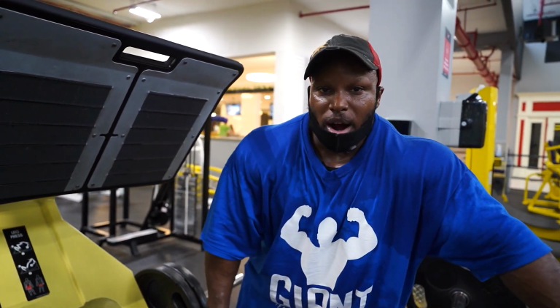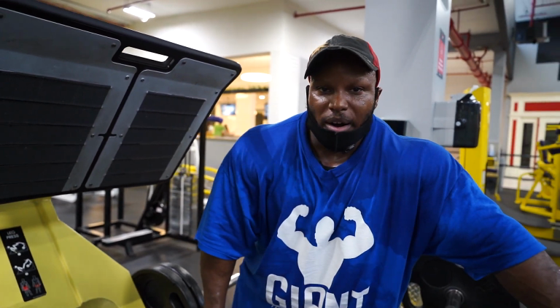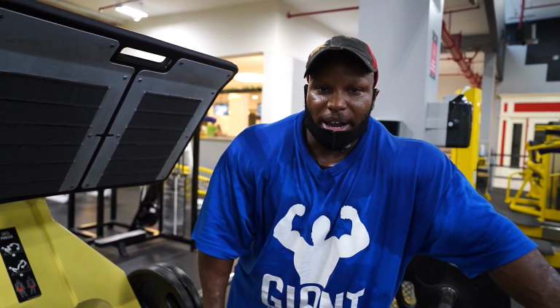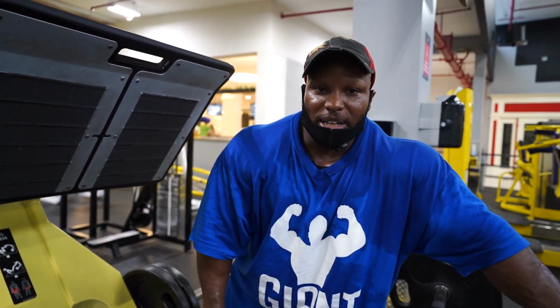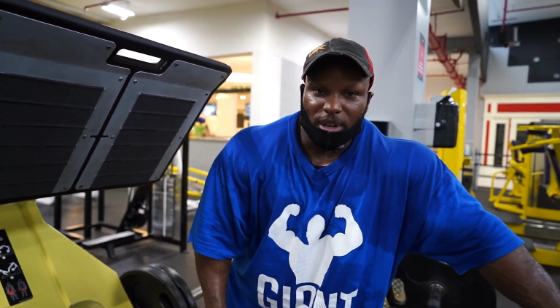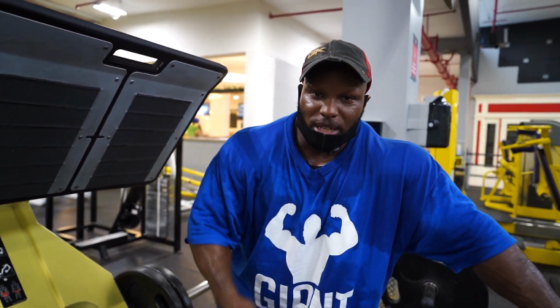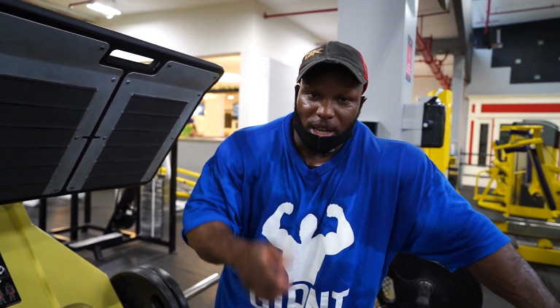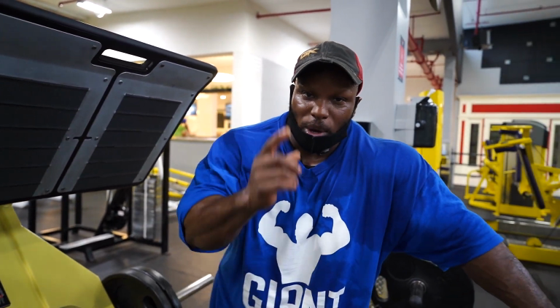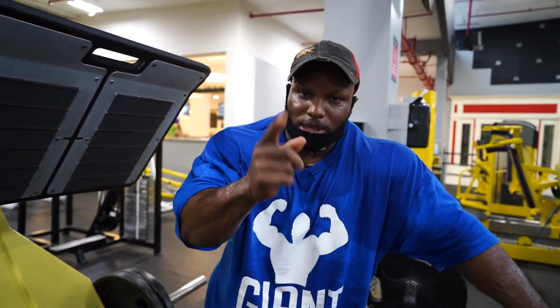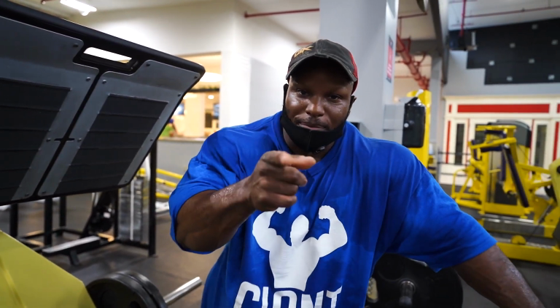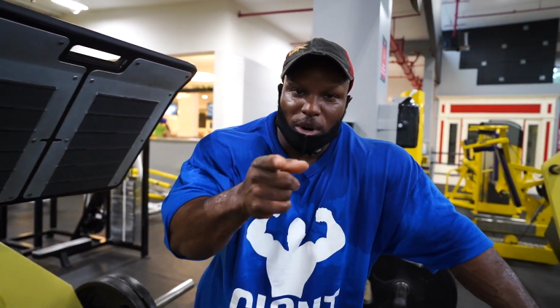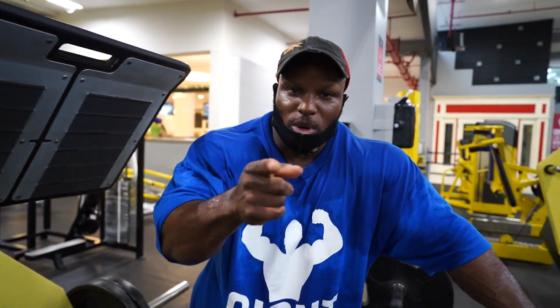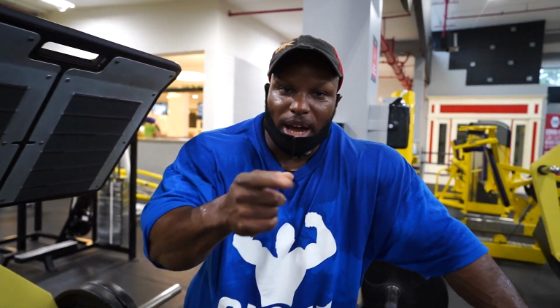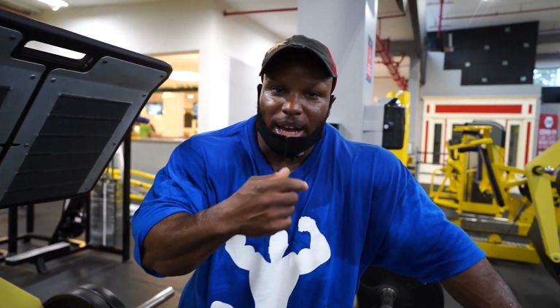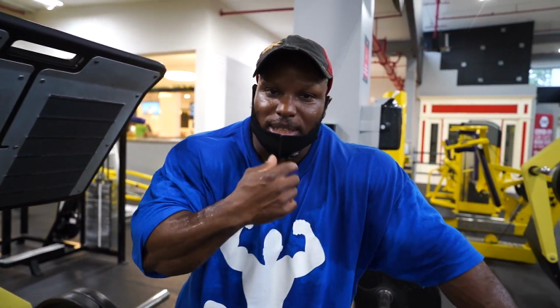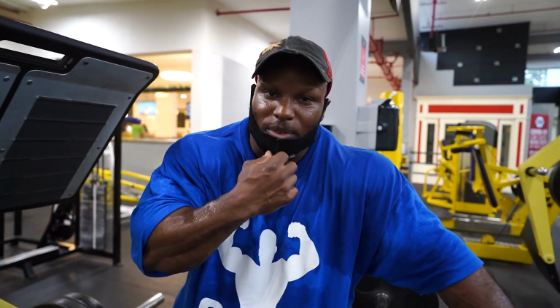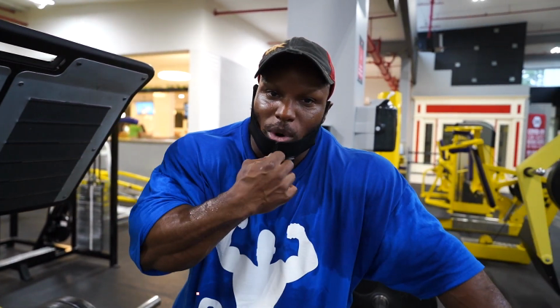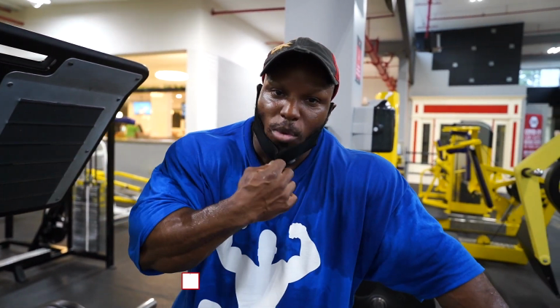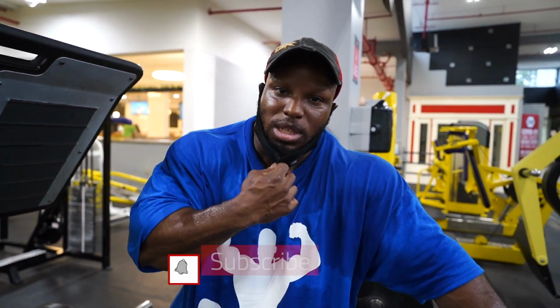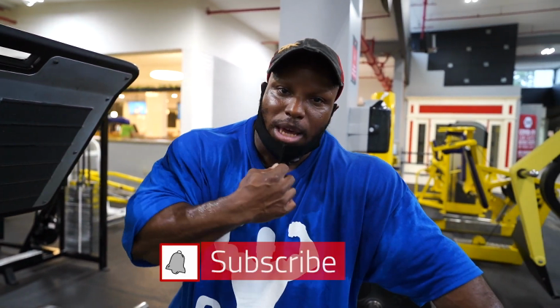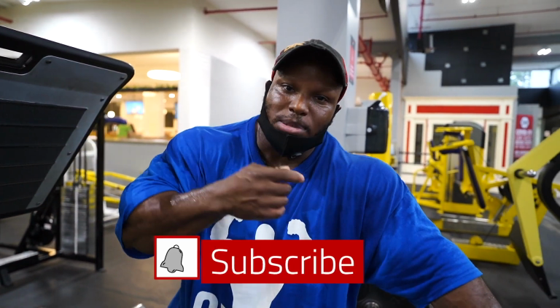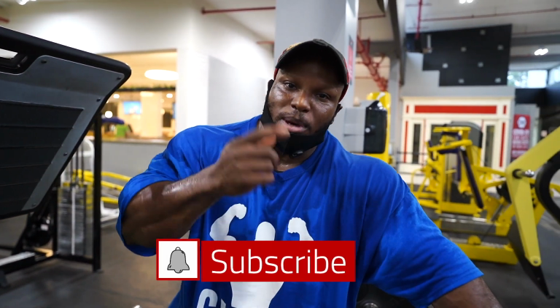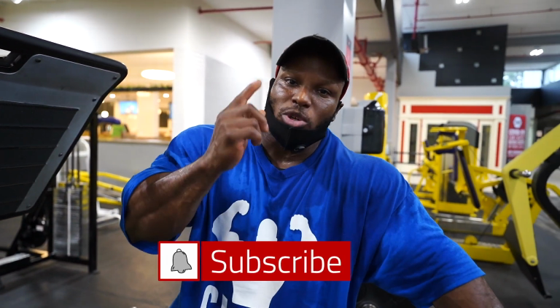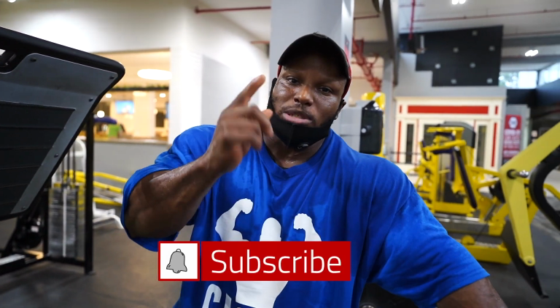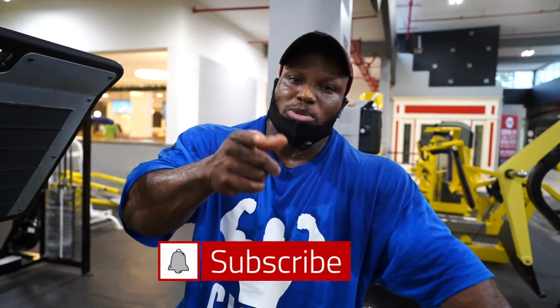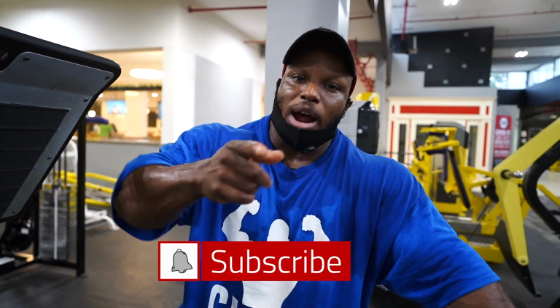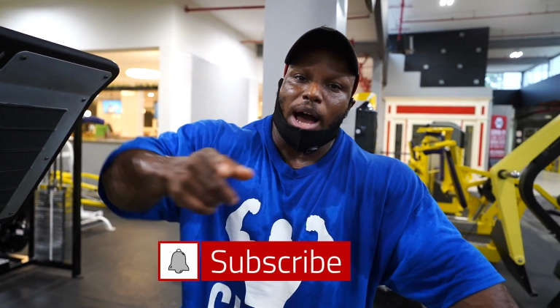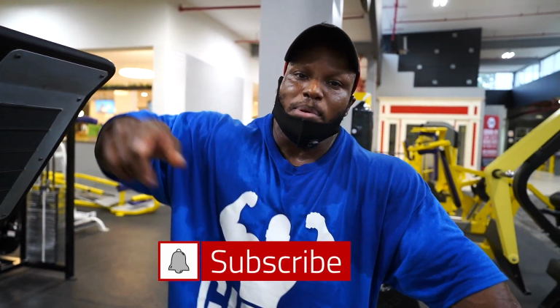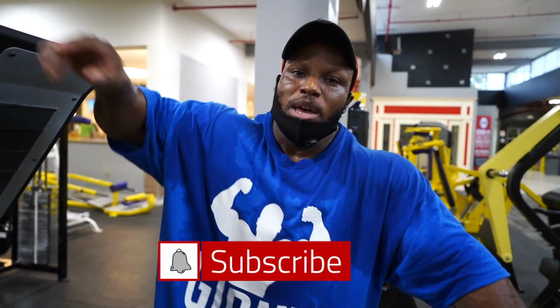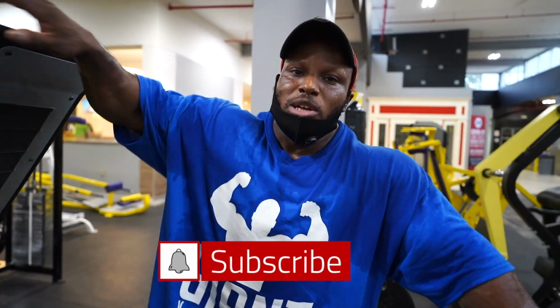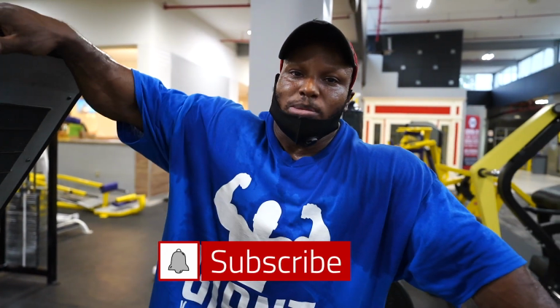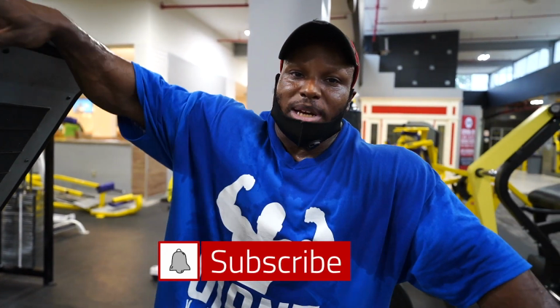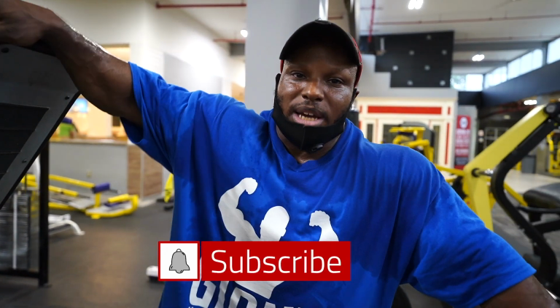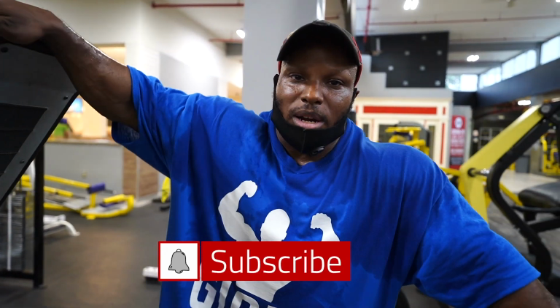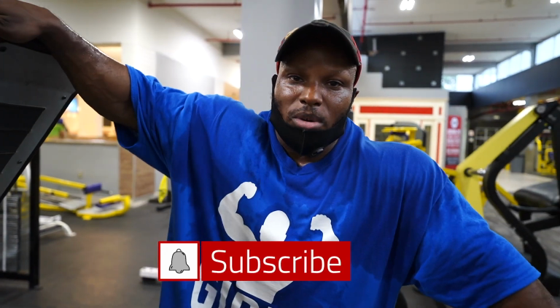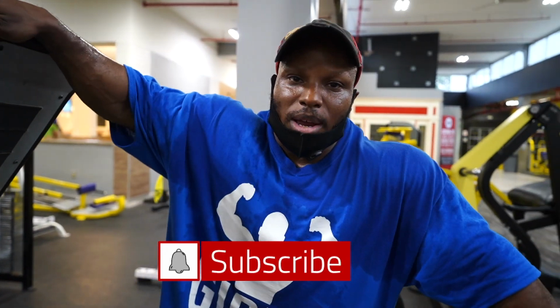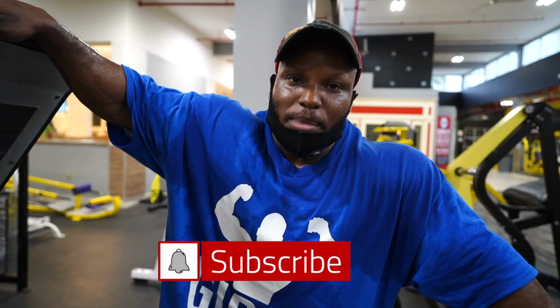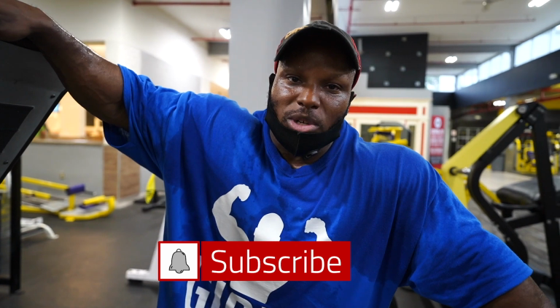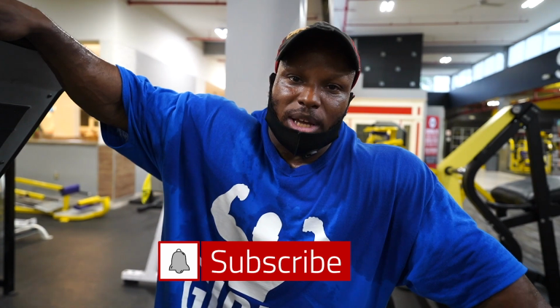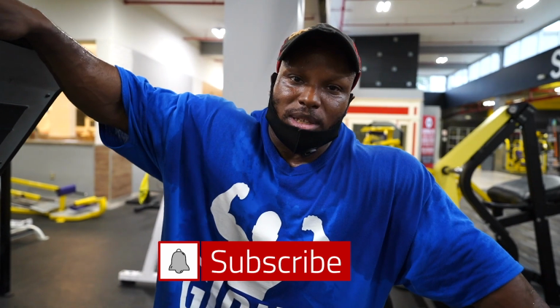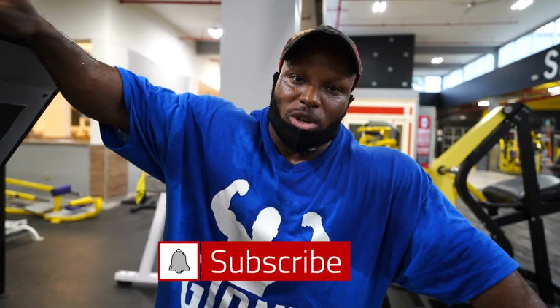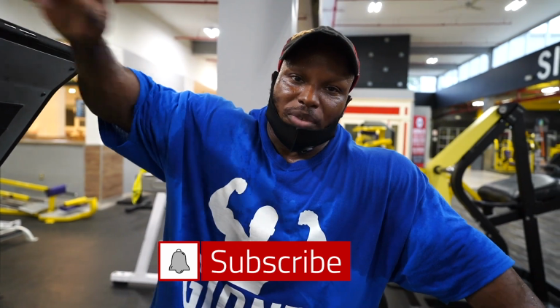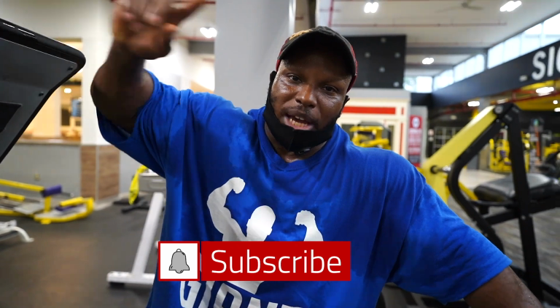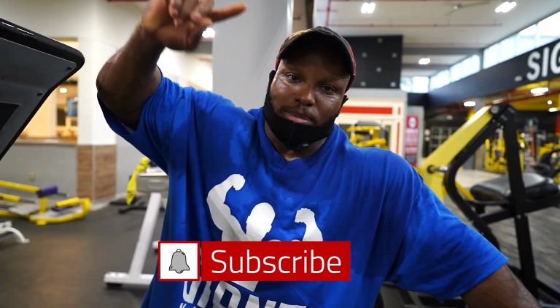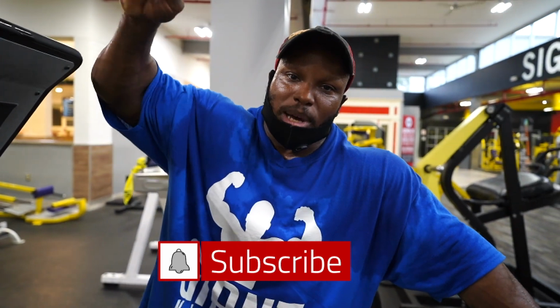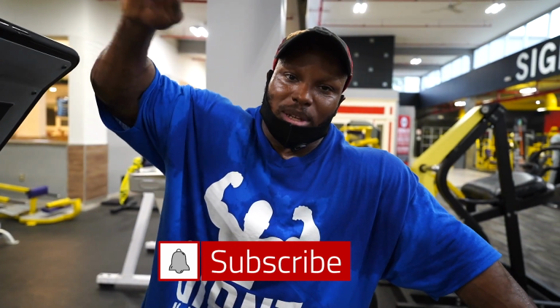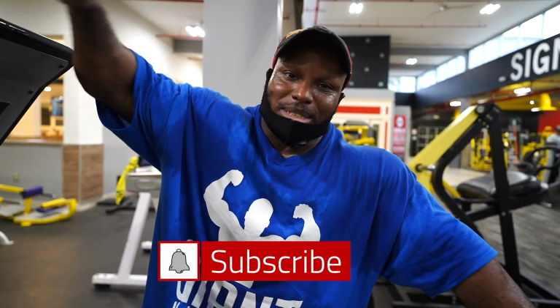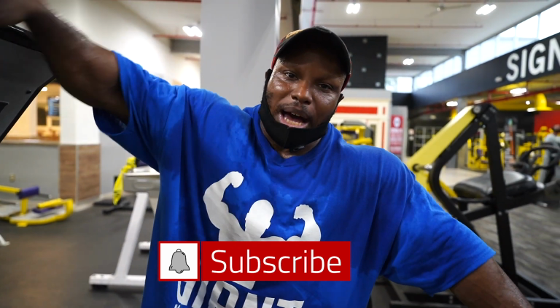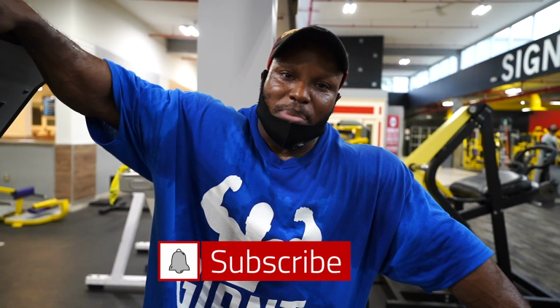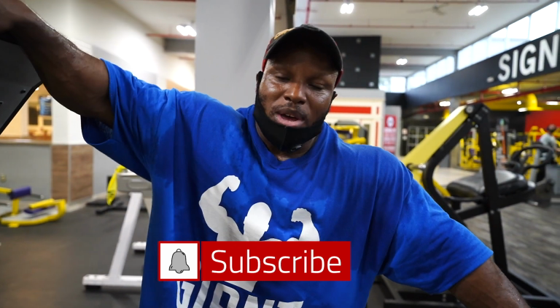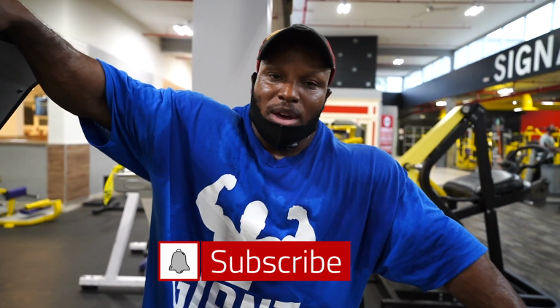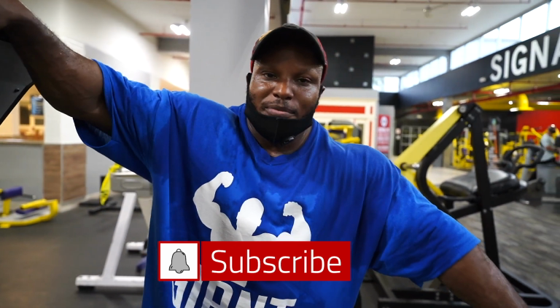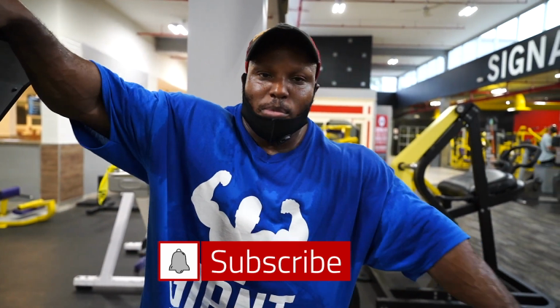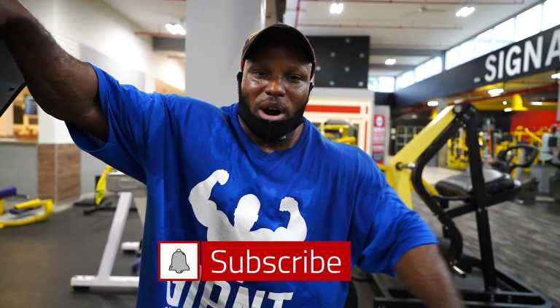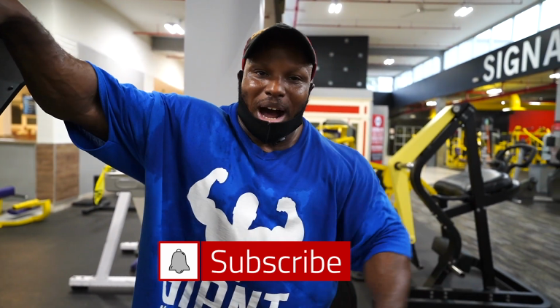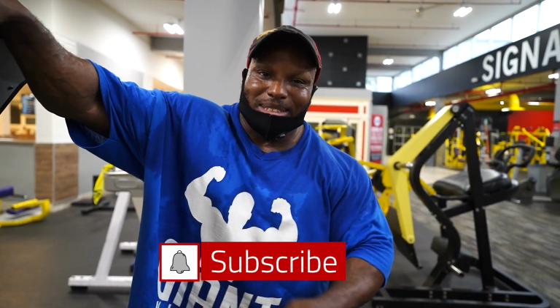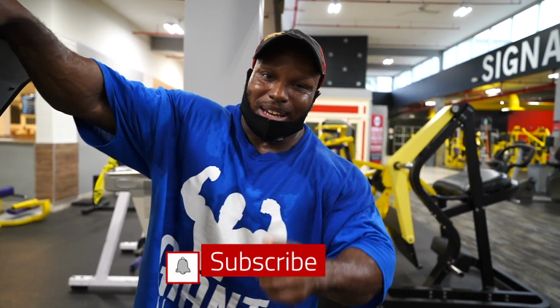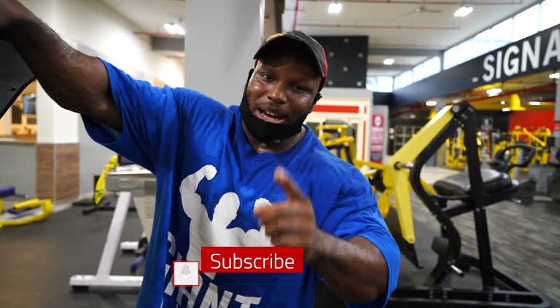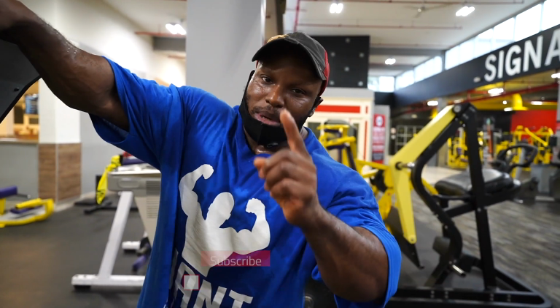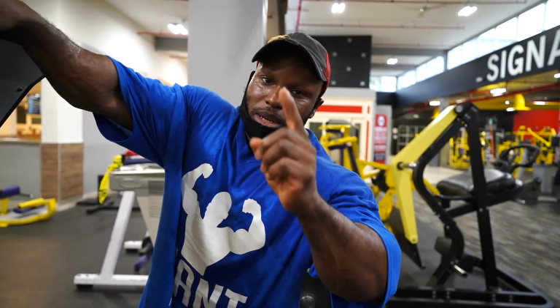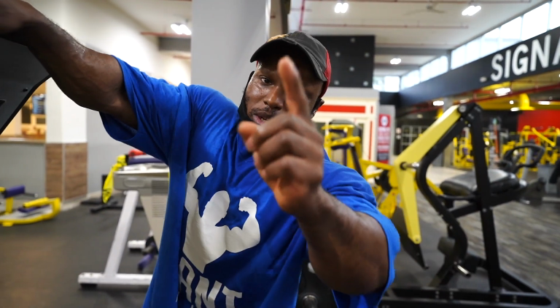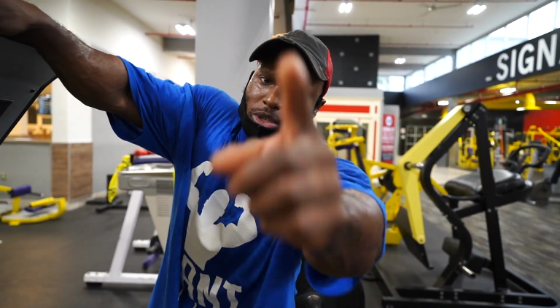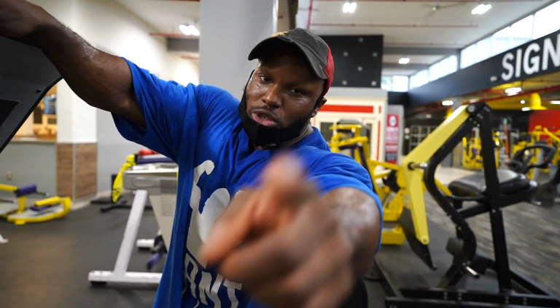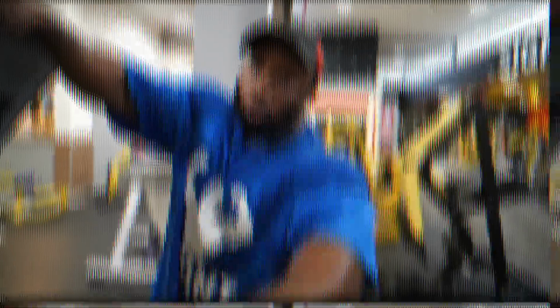Alright guys, so that's another quick tip for you. If you want more tips, make sure you subscribe to my channel and hit the notification bell for more content coming soon.